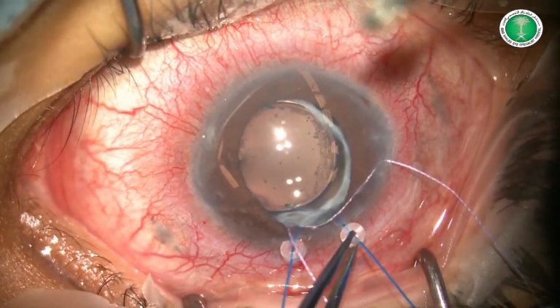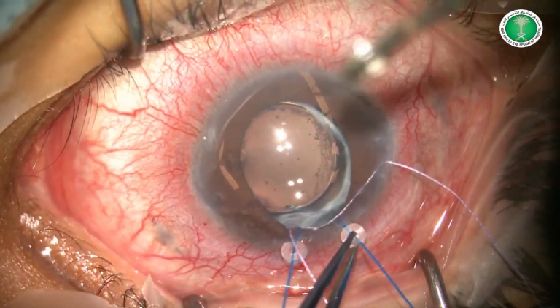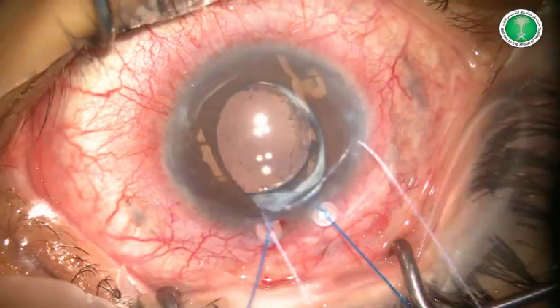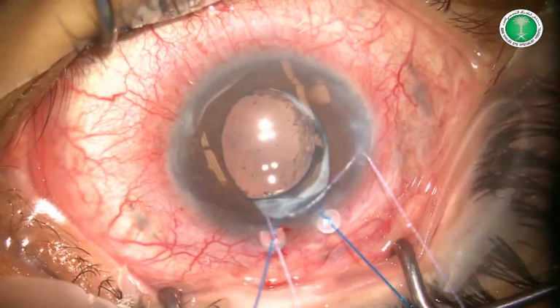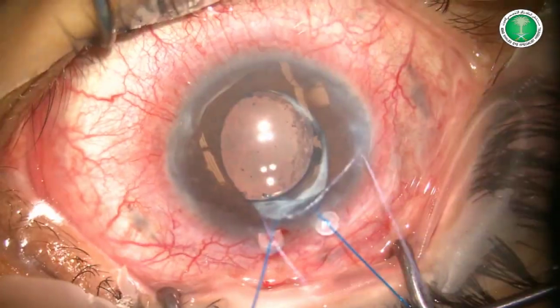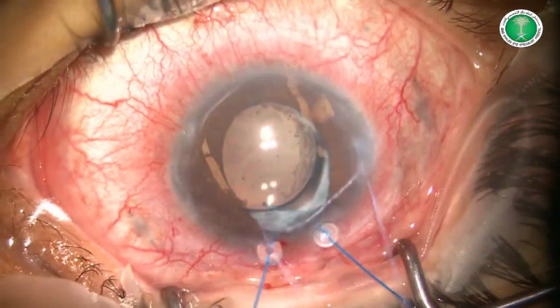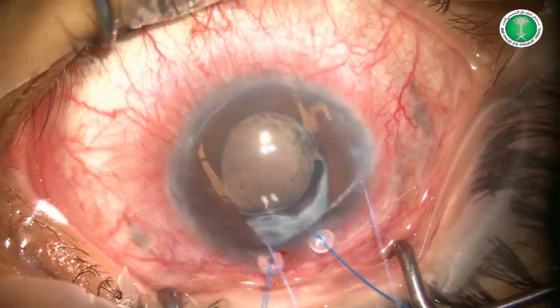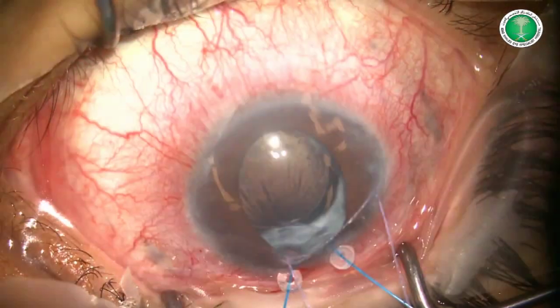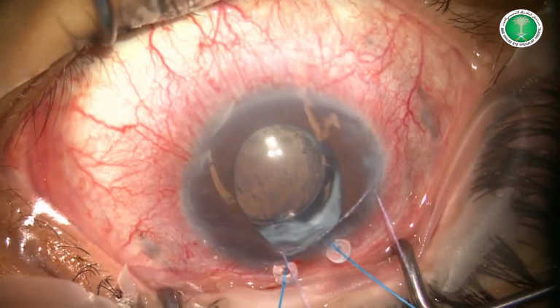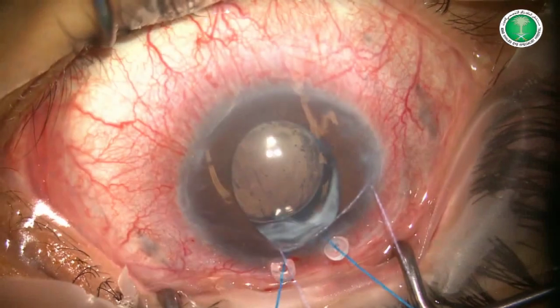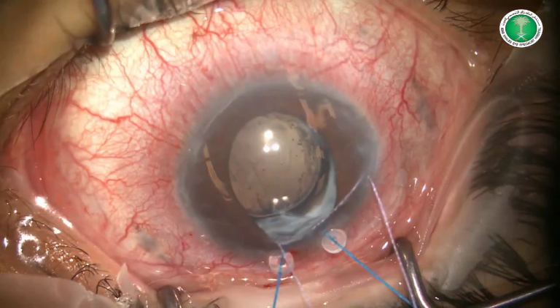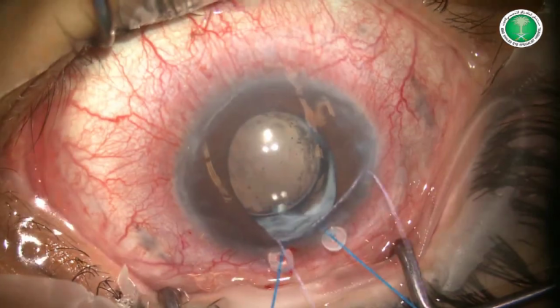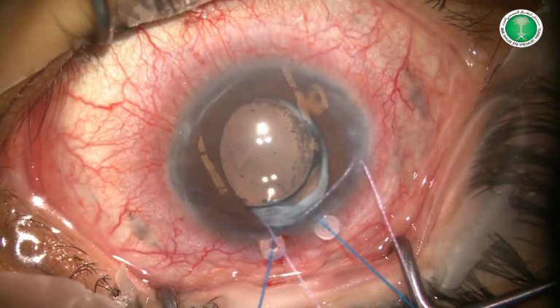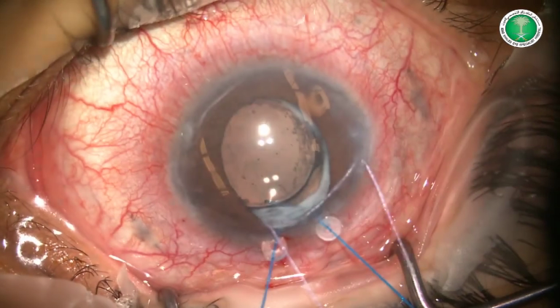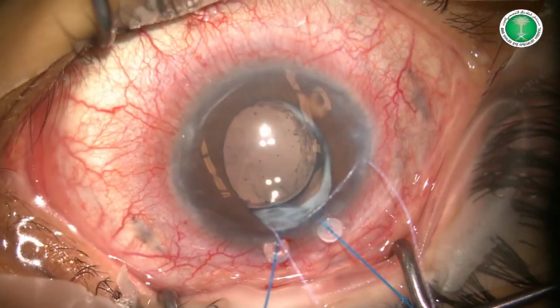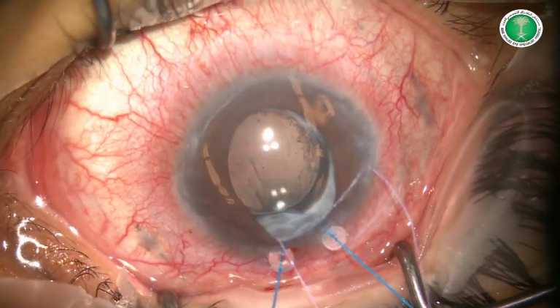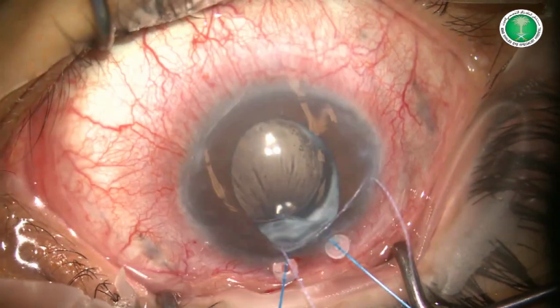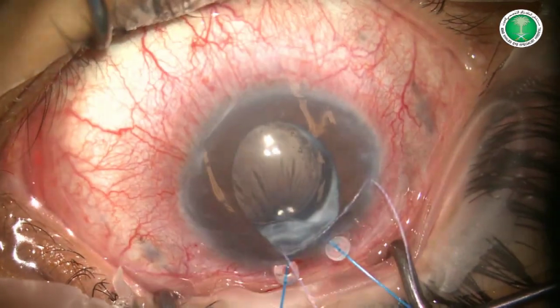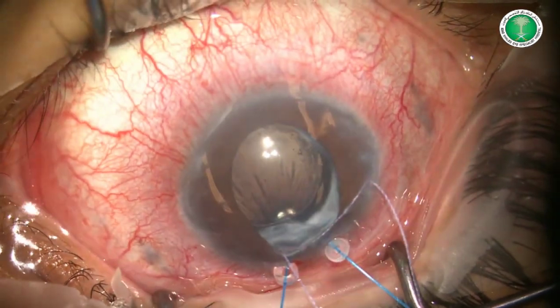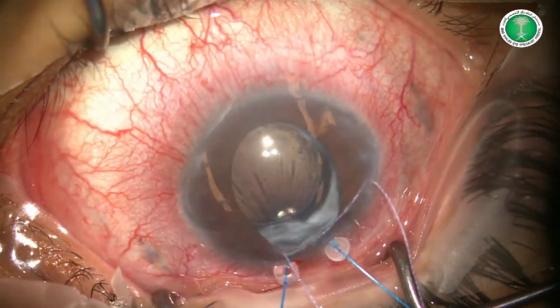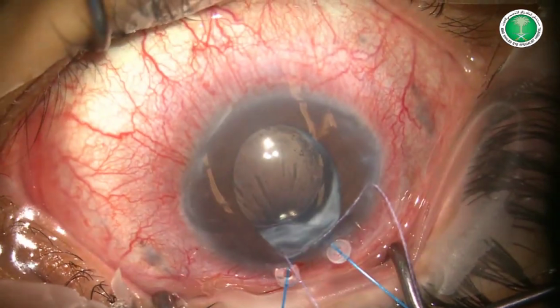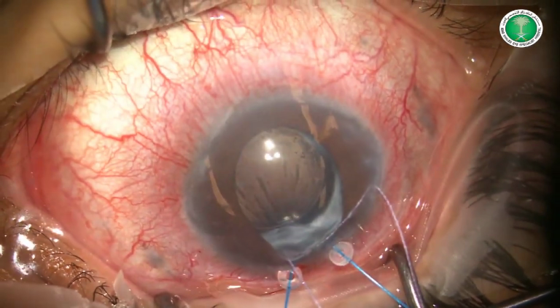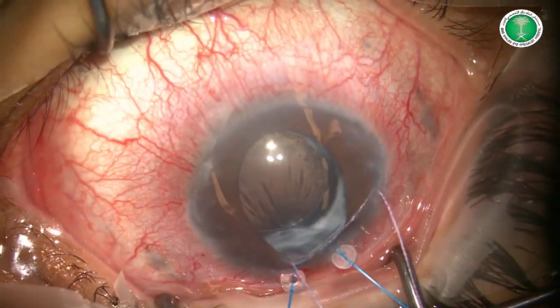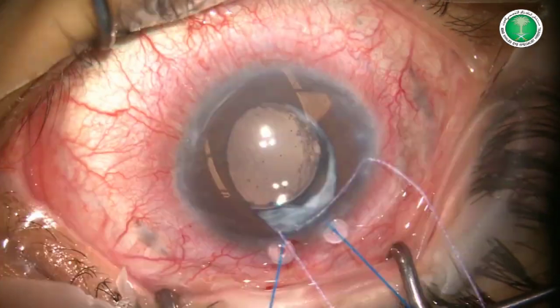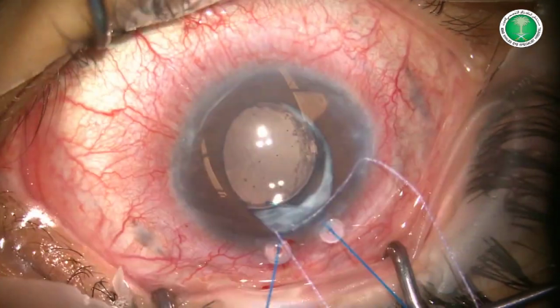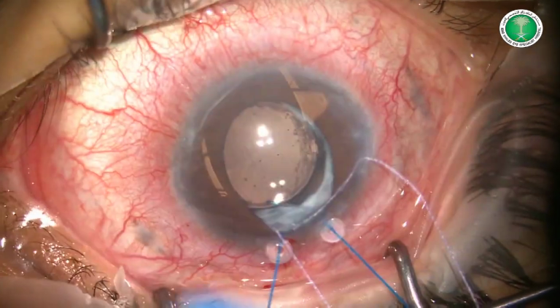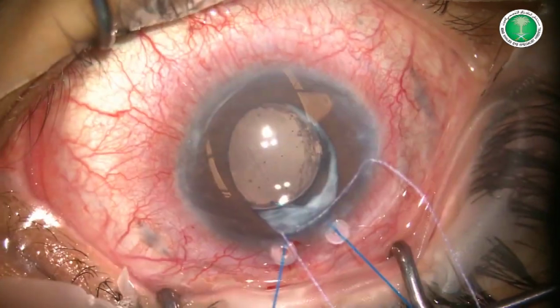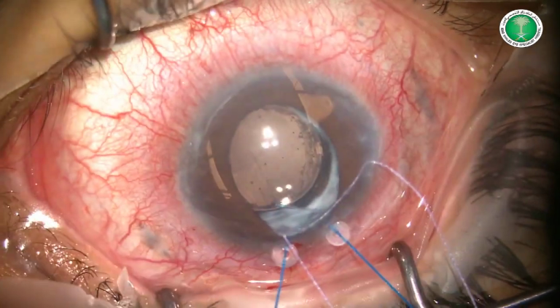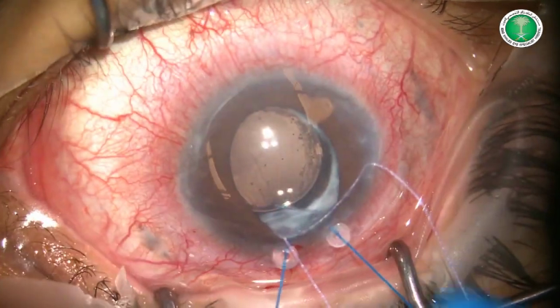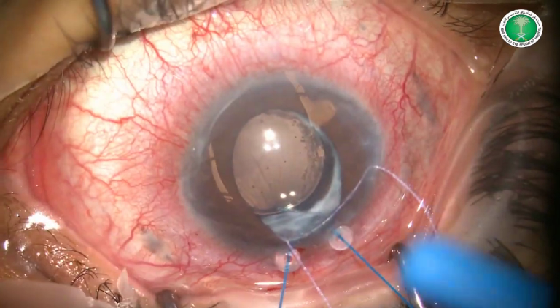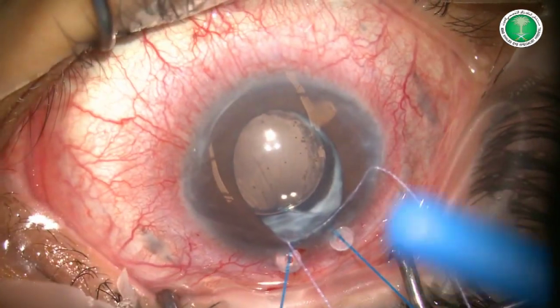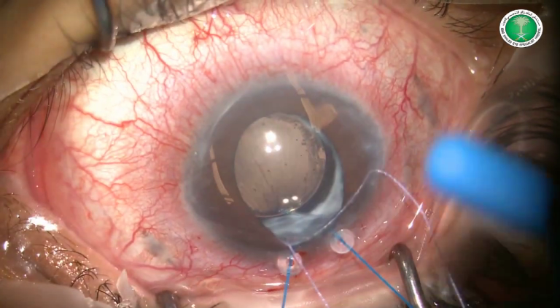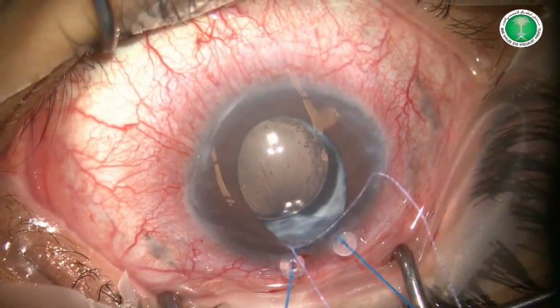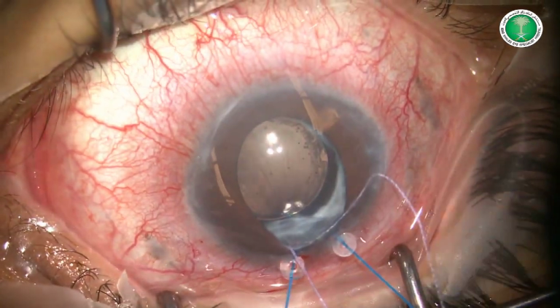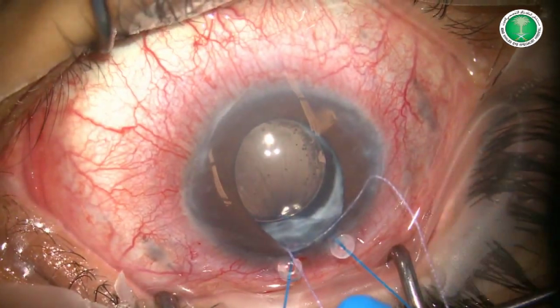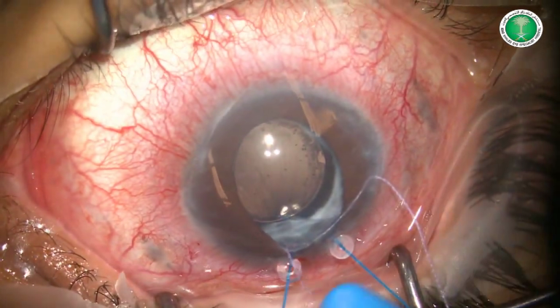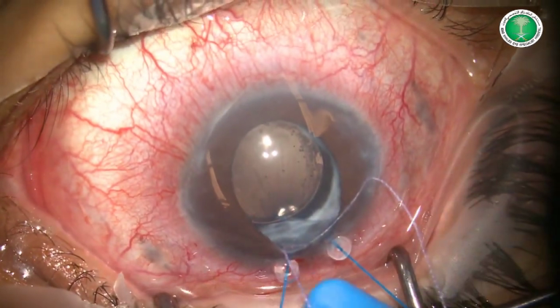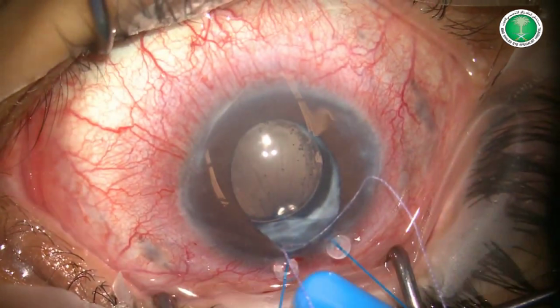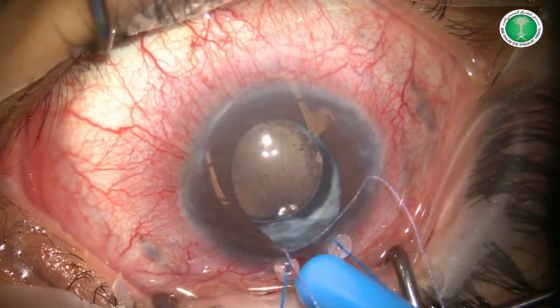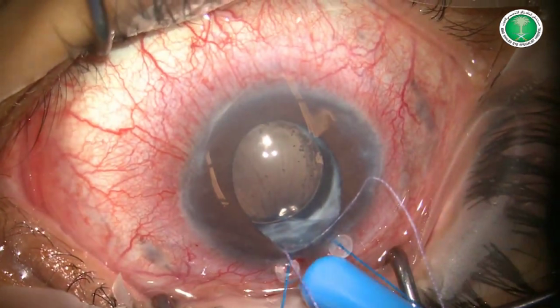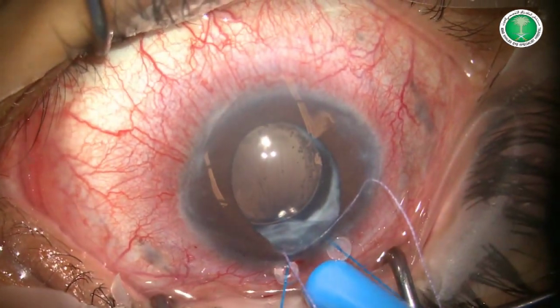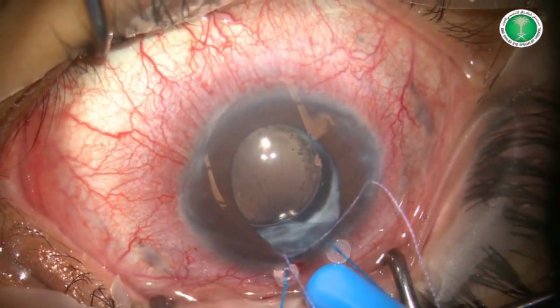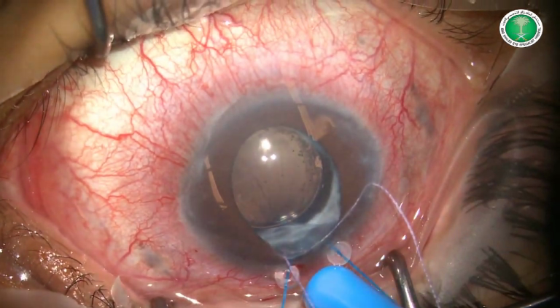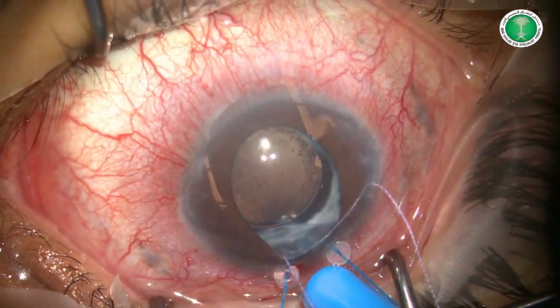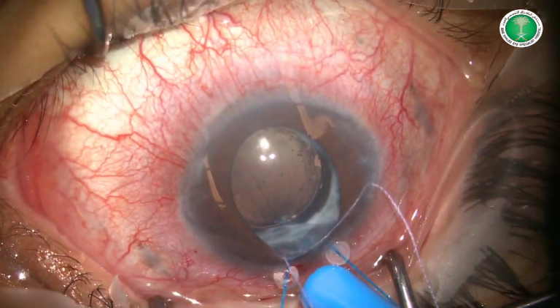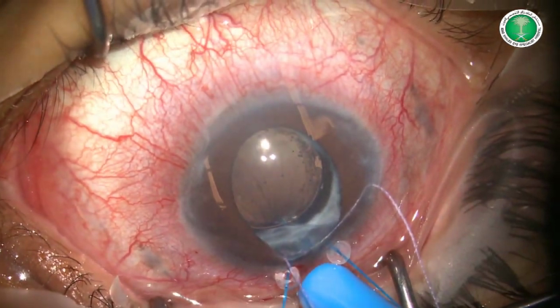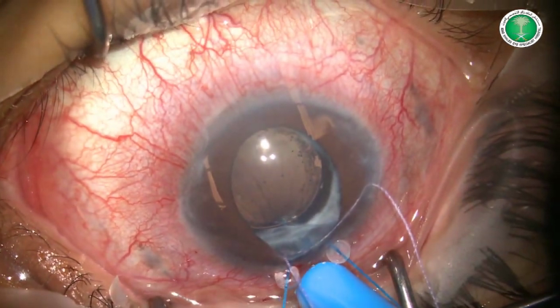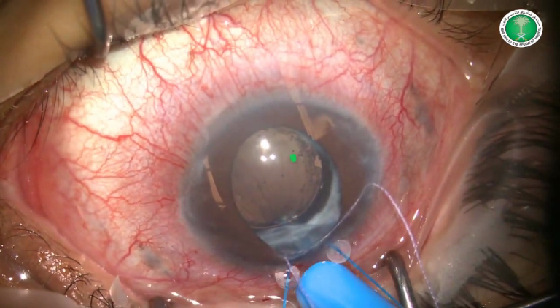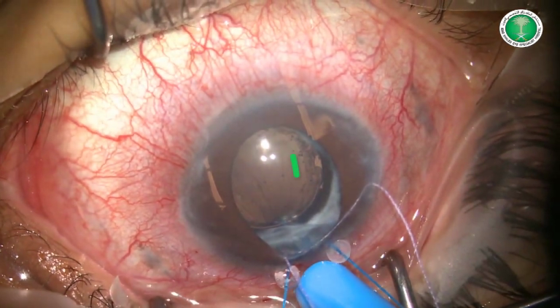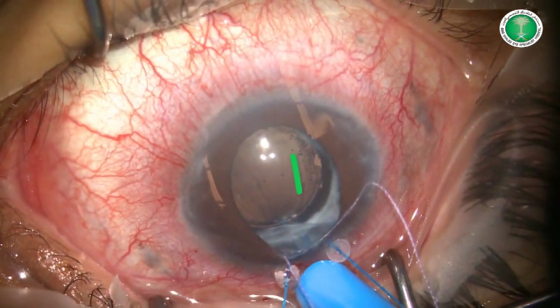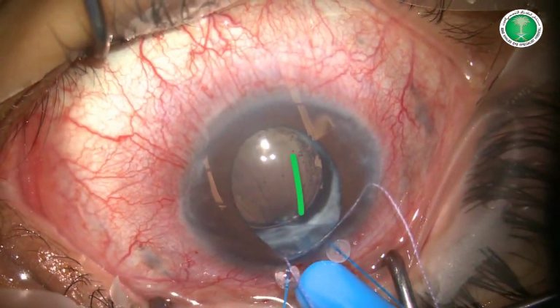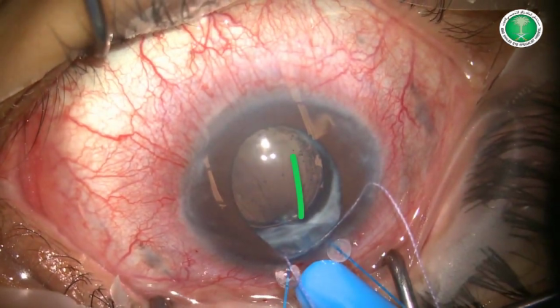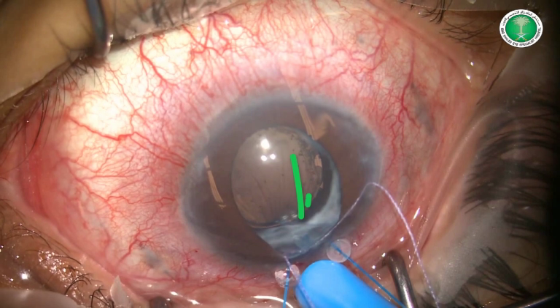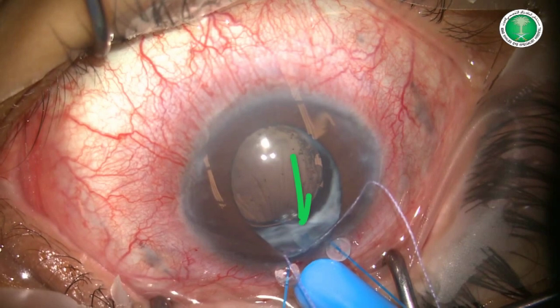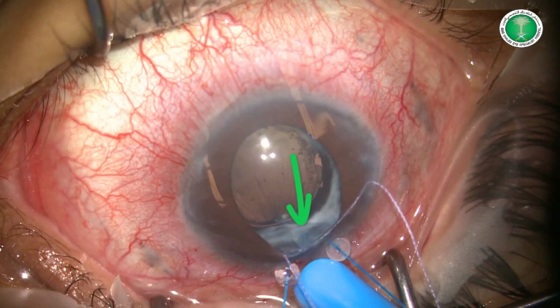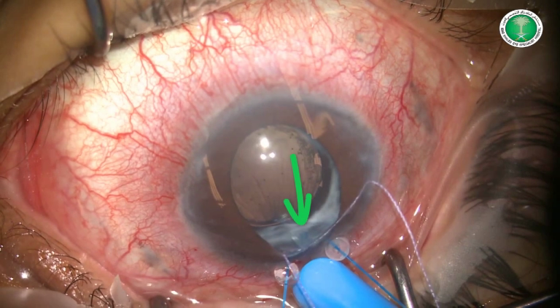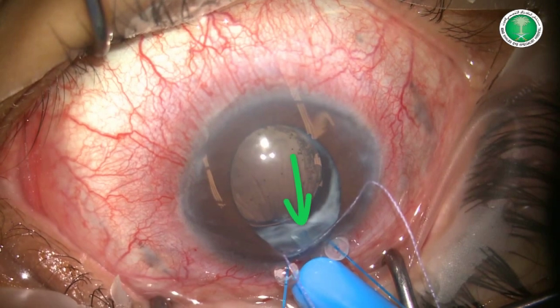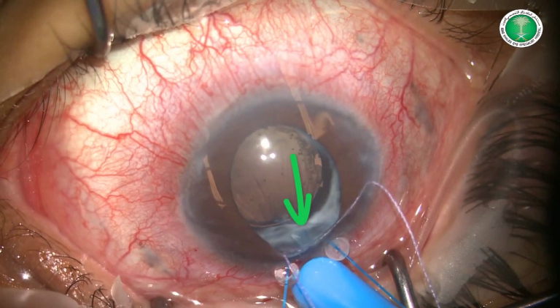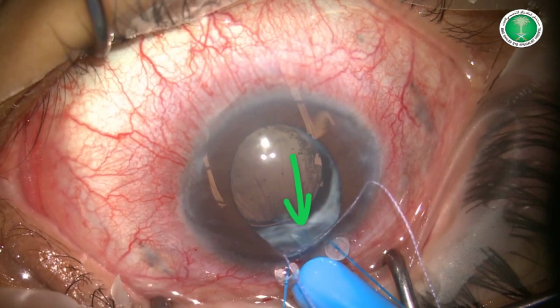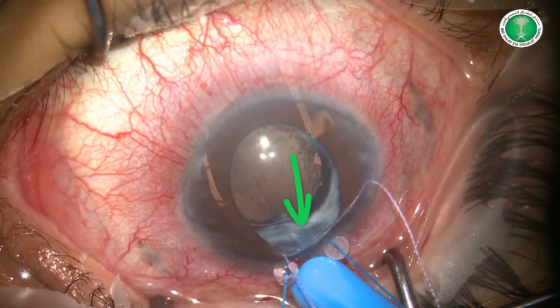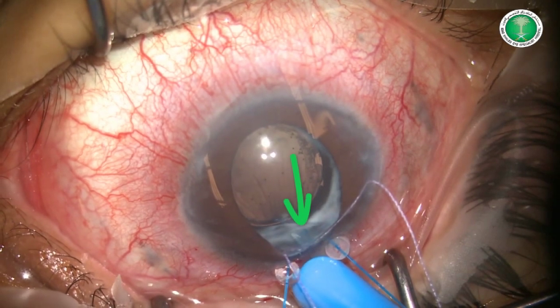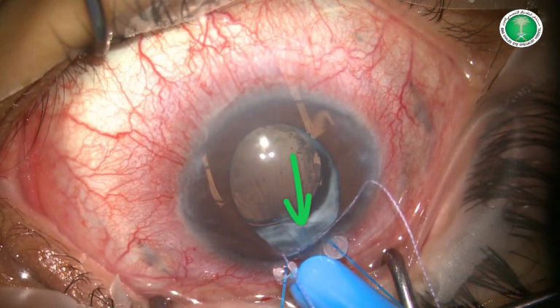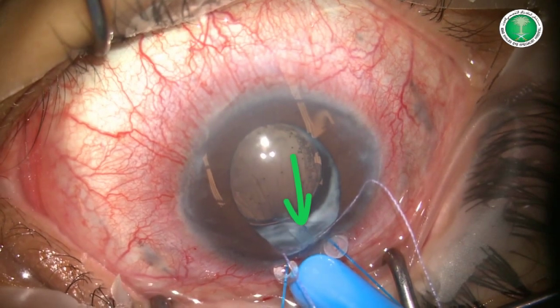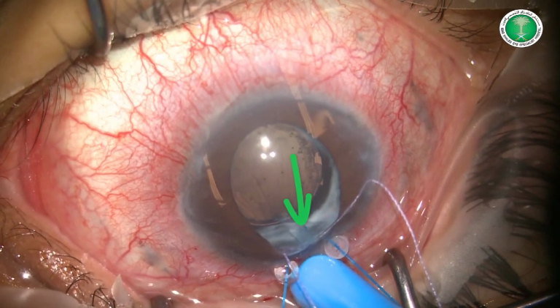The globe is retracted superiorly and with gentle pressure on the sclera, we can easily visualise the tip of the tube.